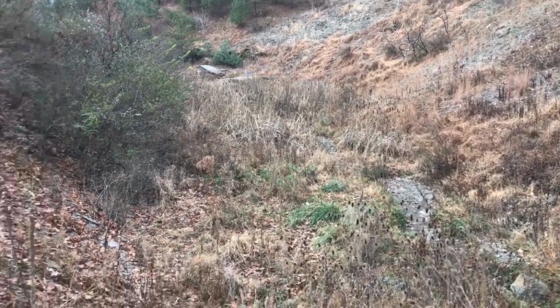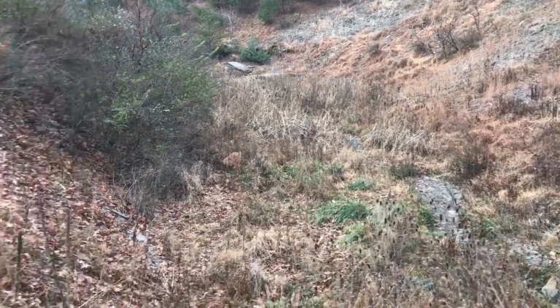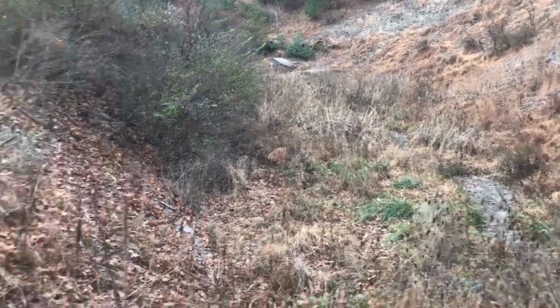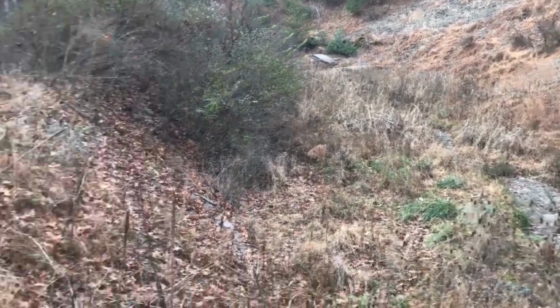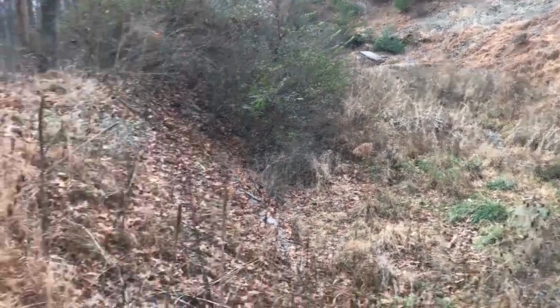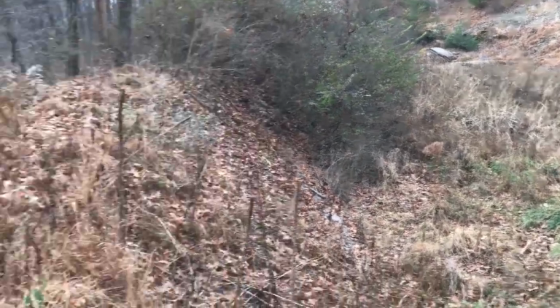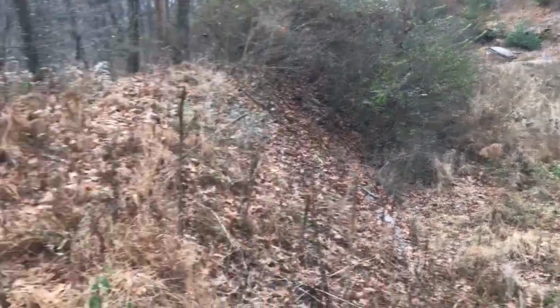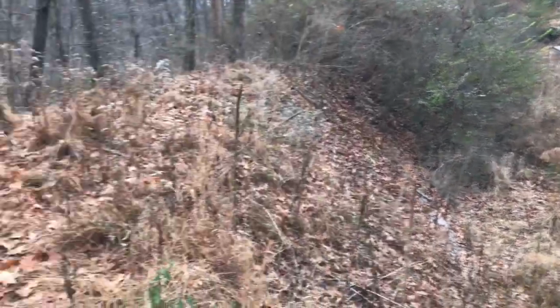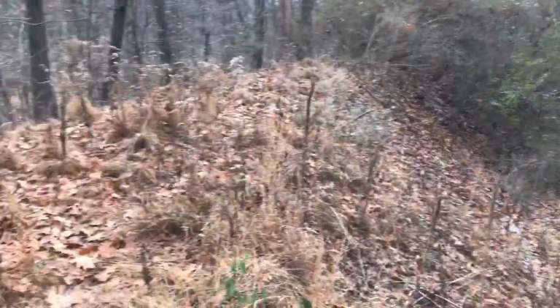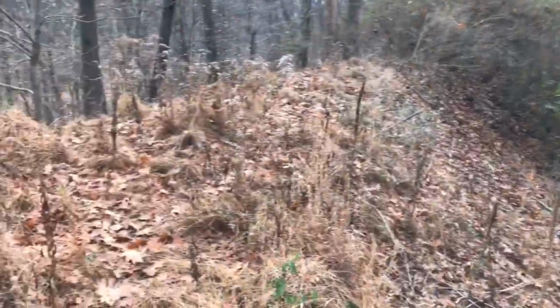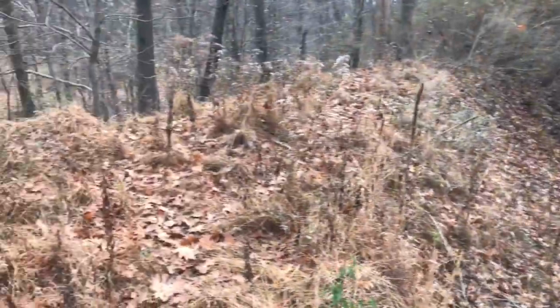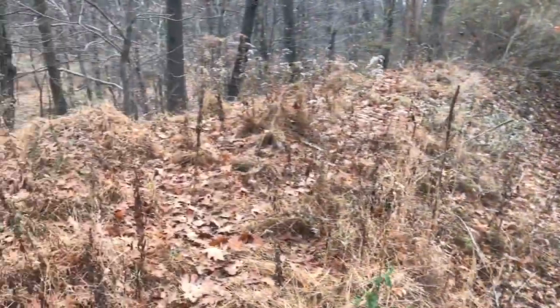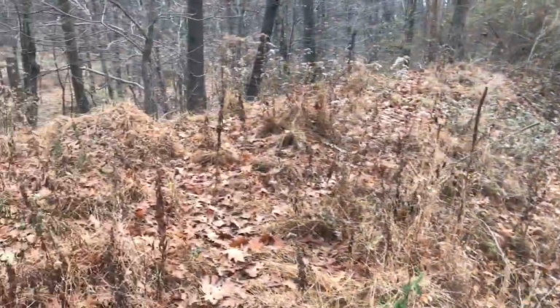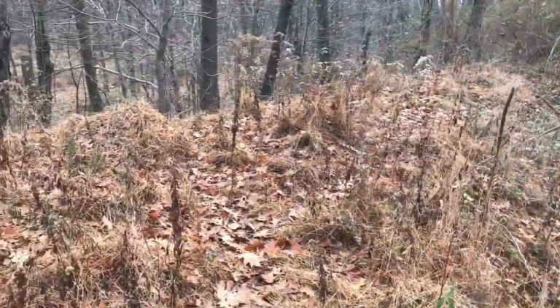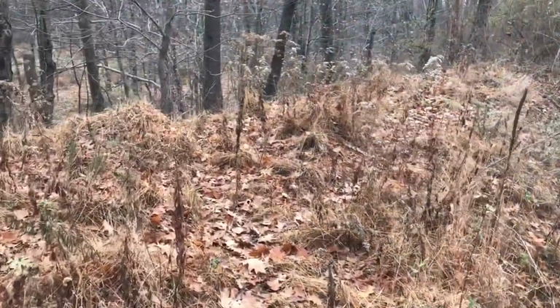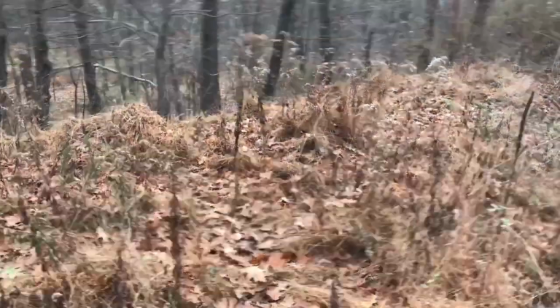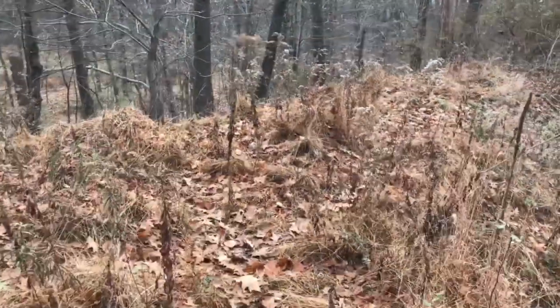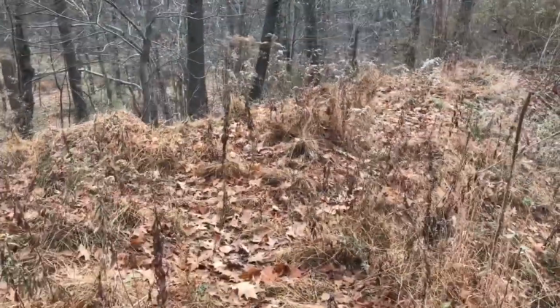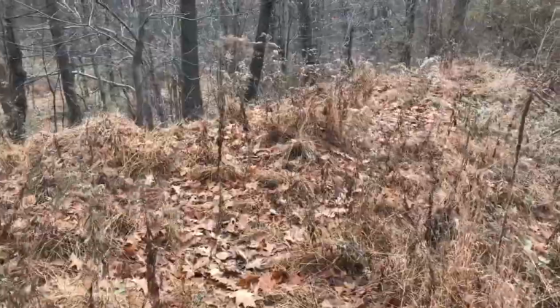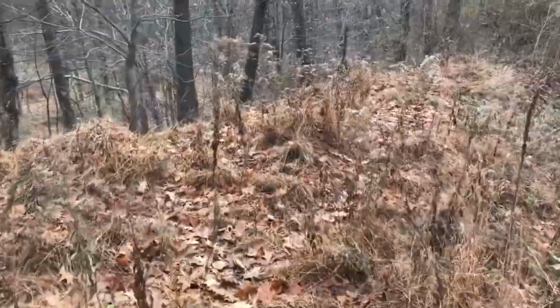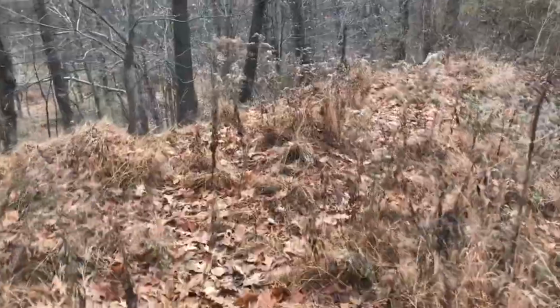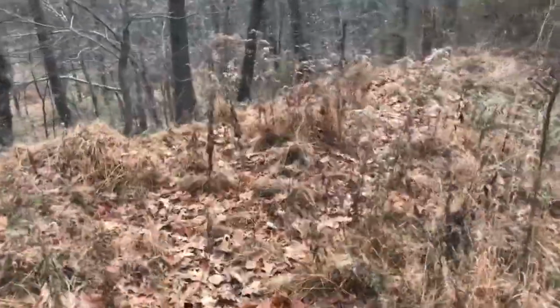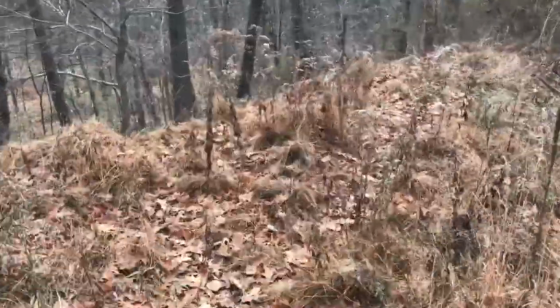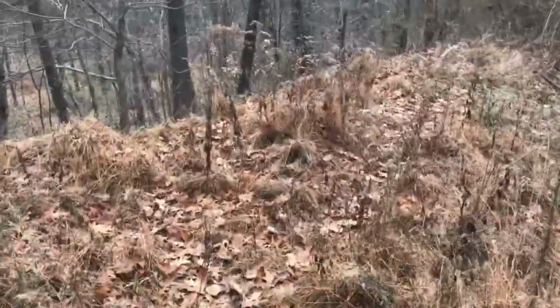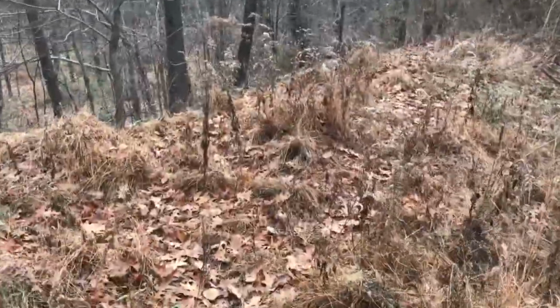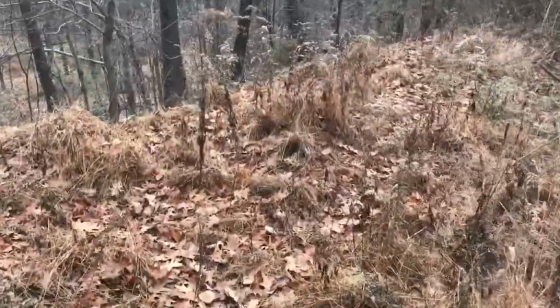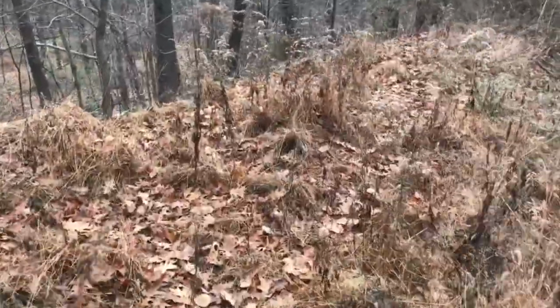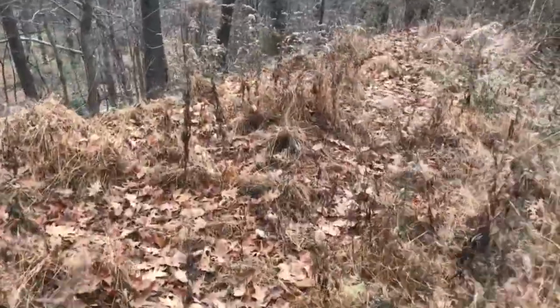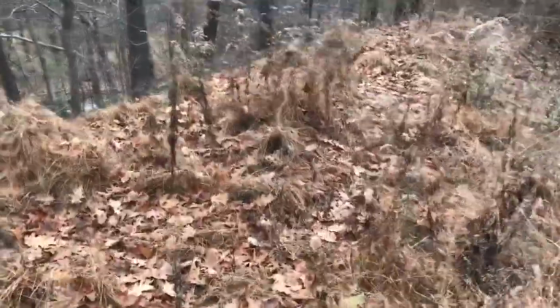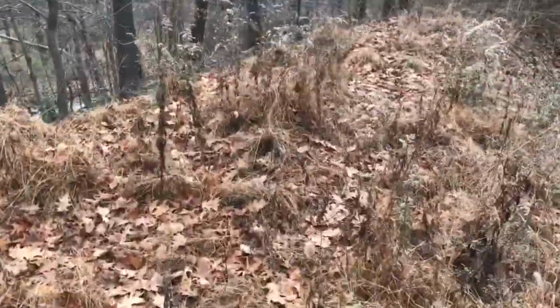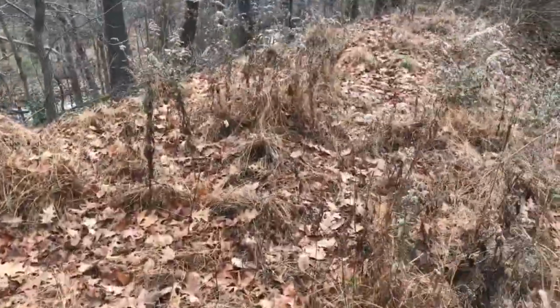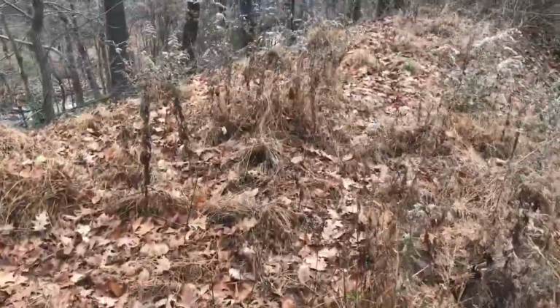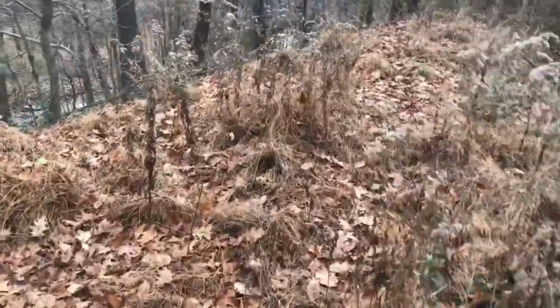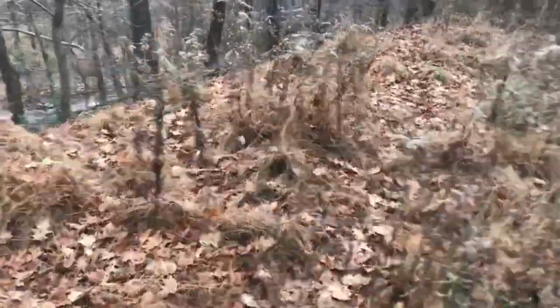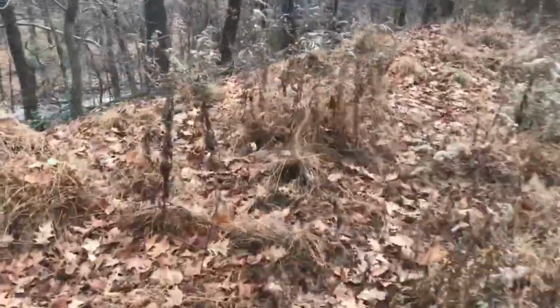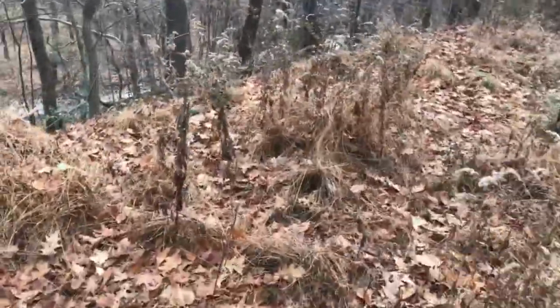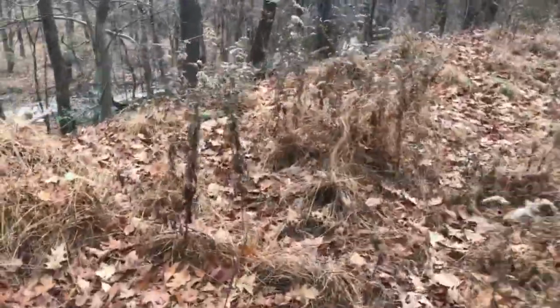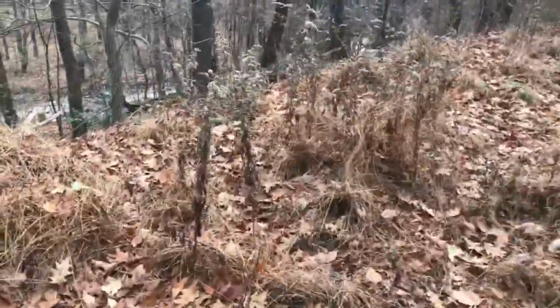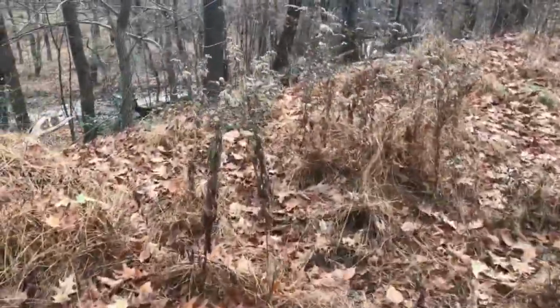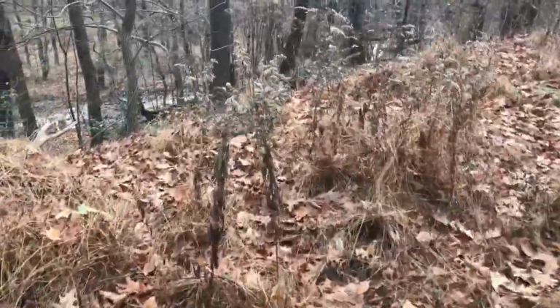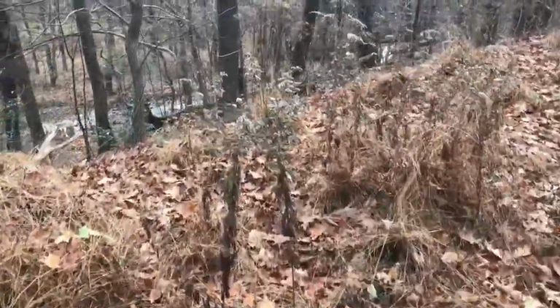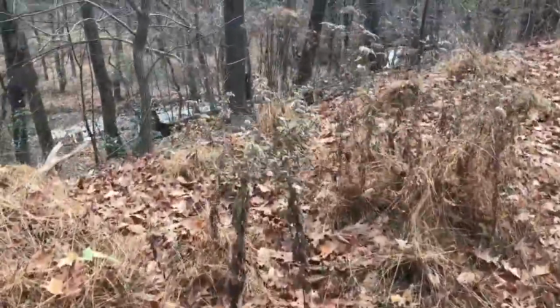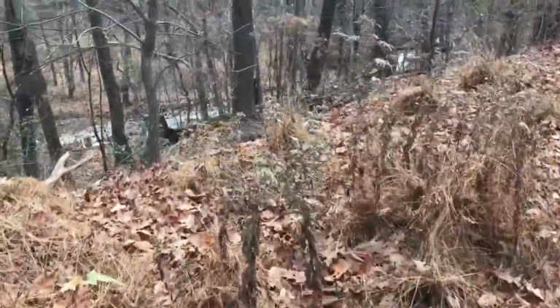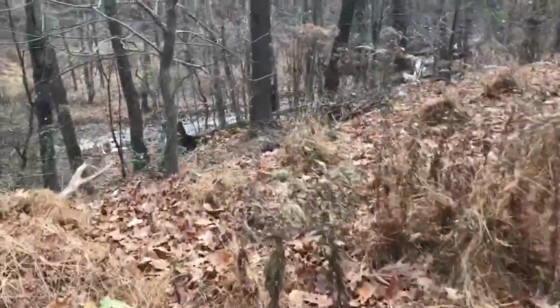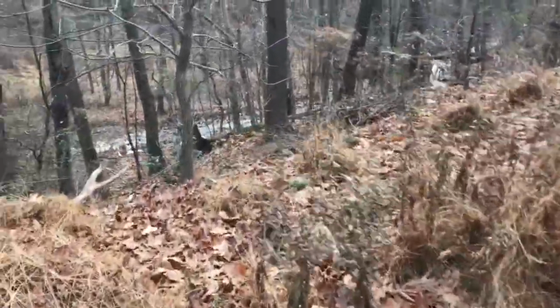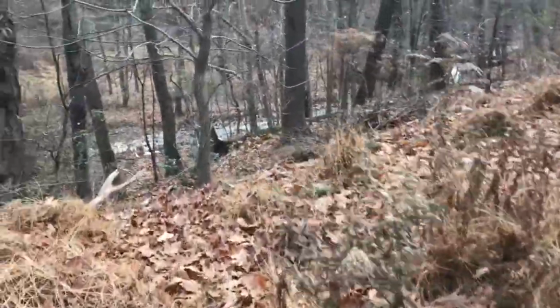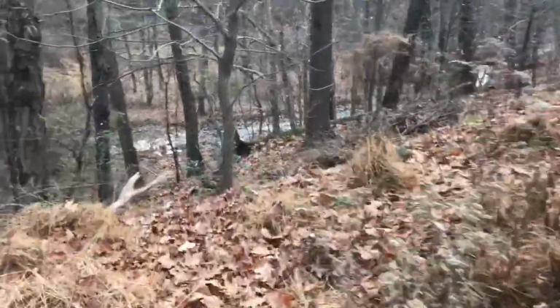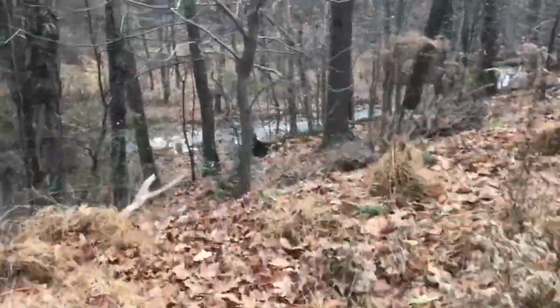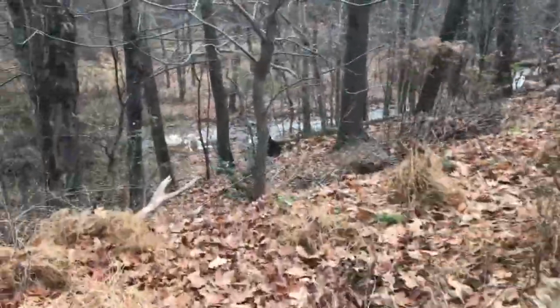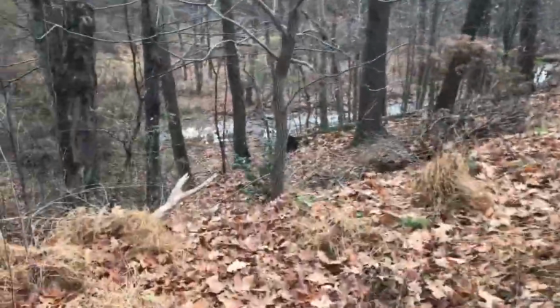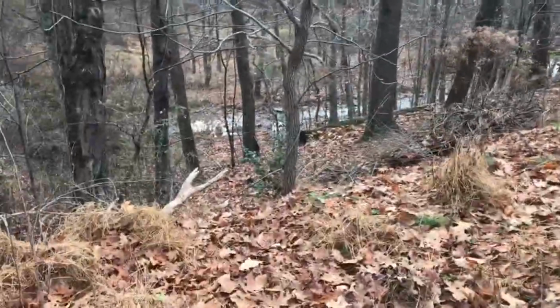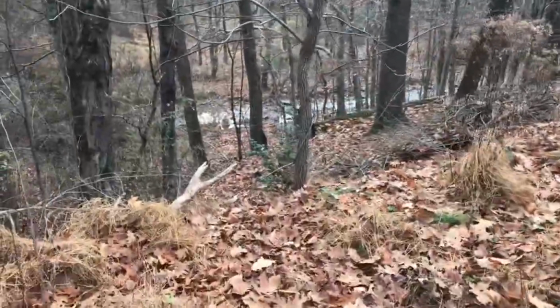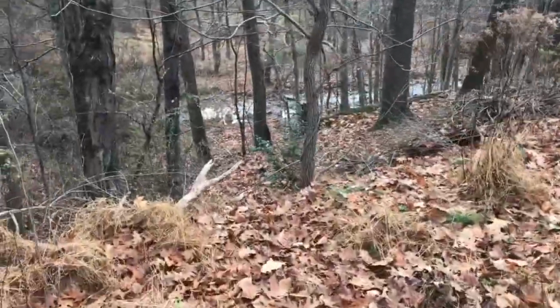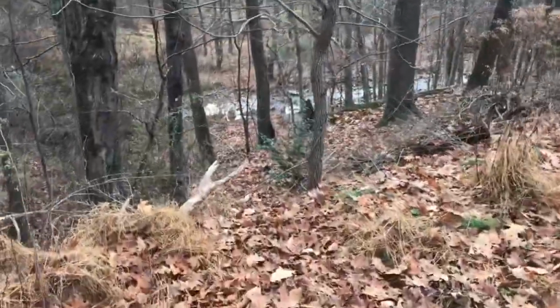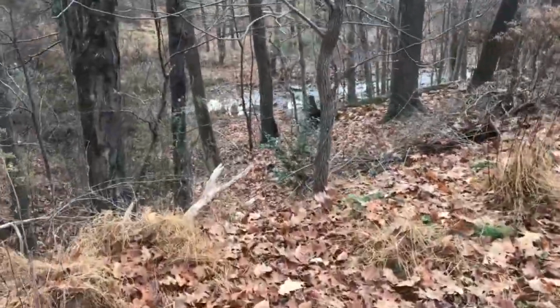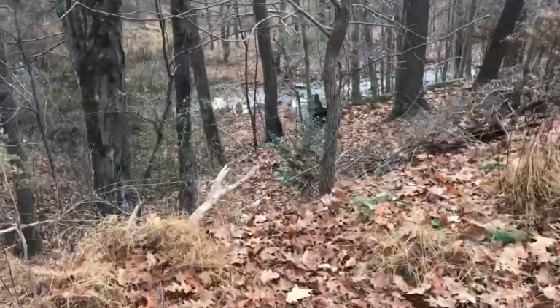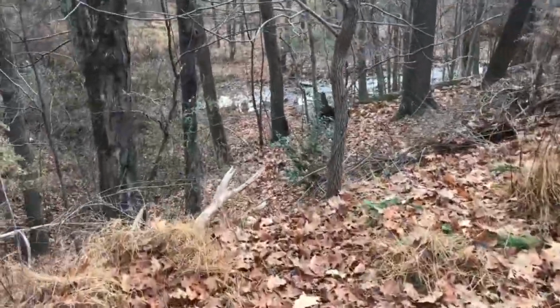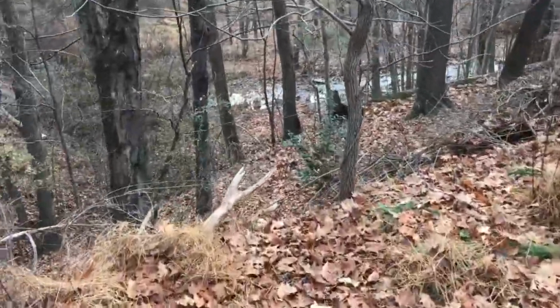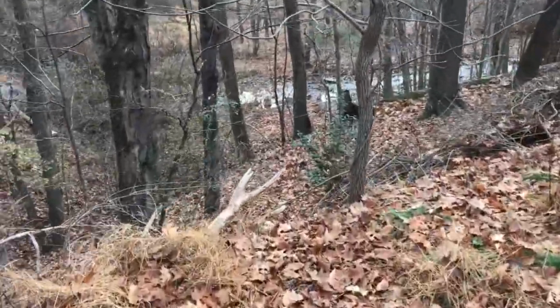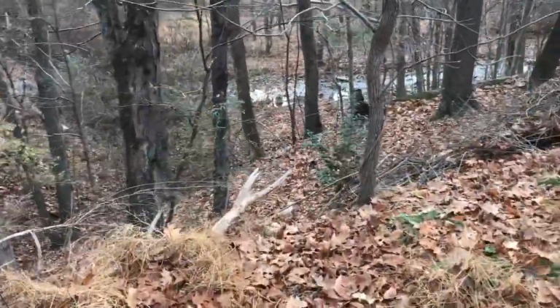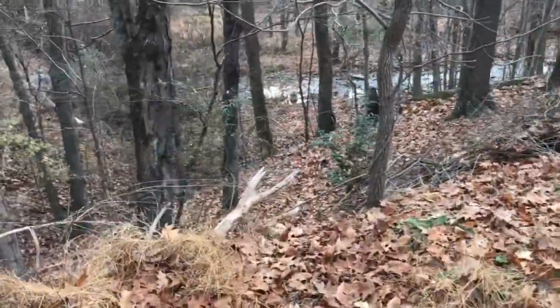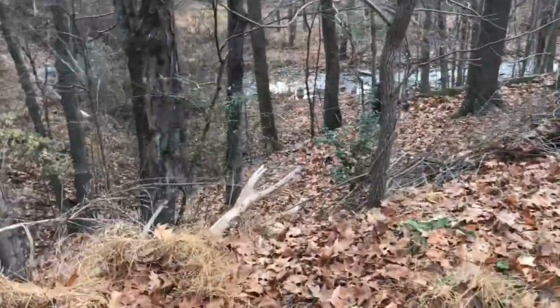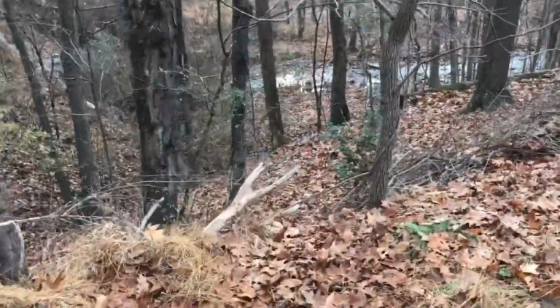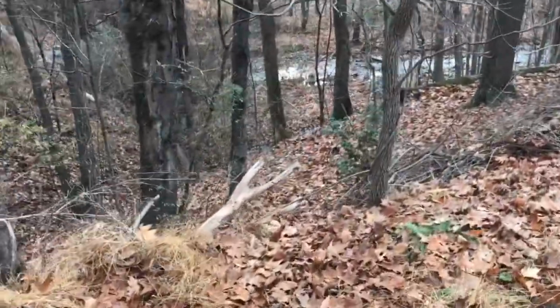If you look over the hill here, you can actually see the outflow, where it flows into the creek below.